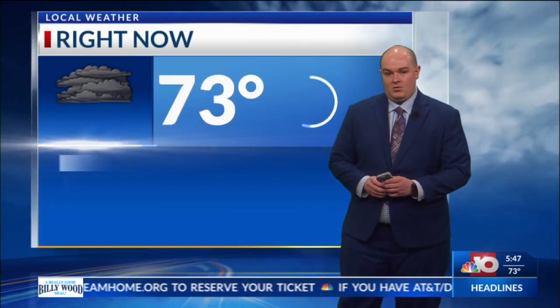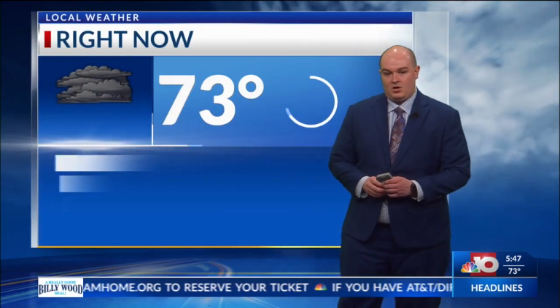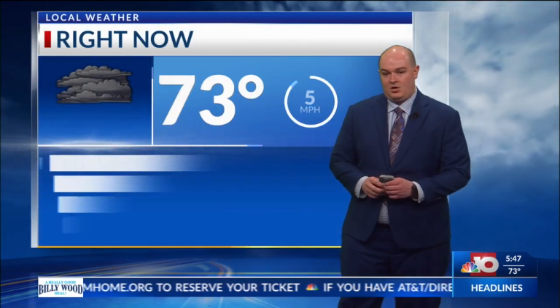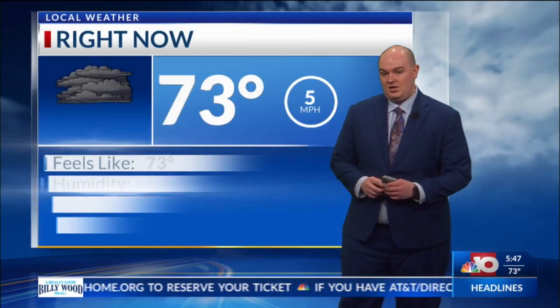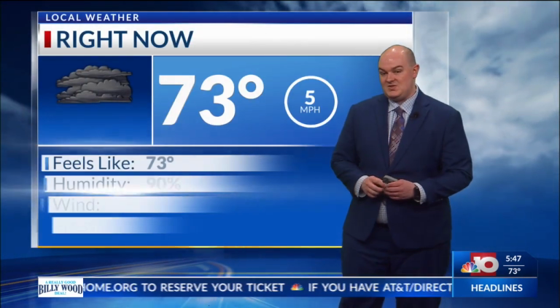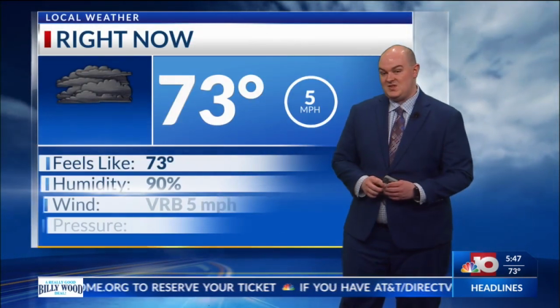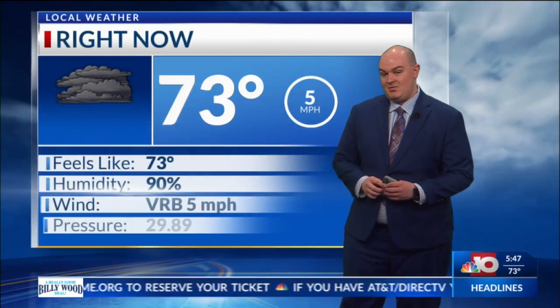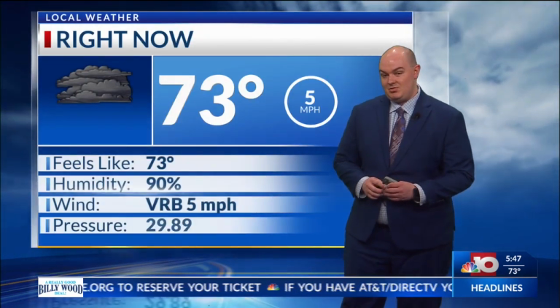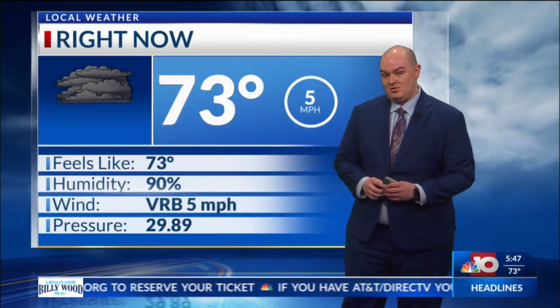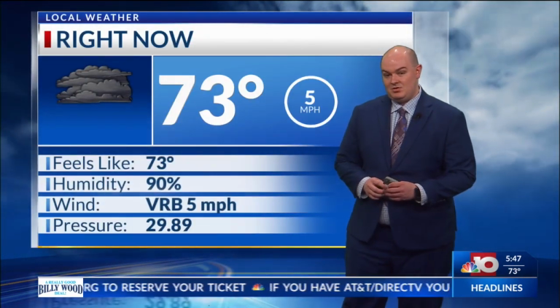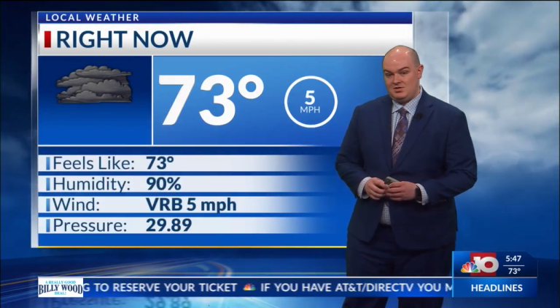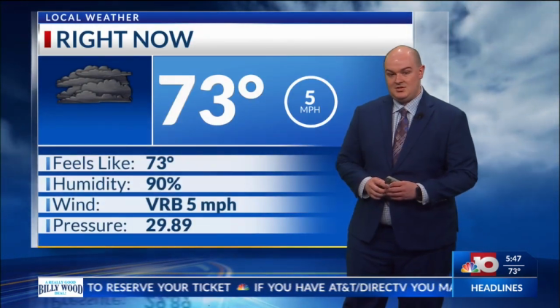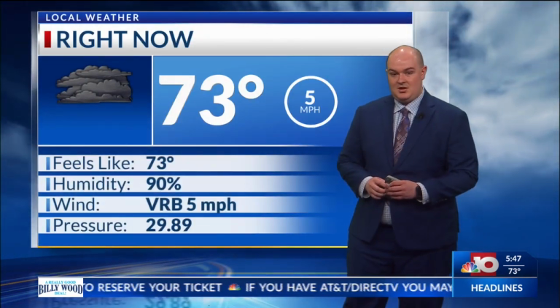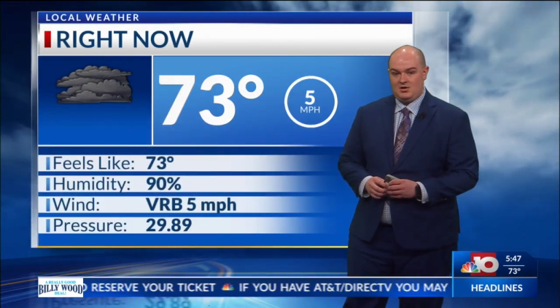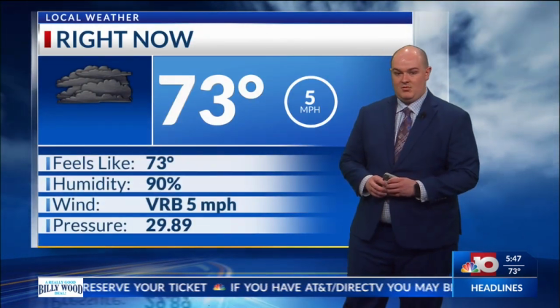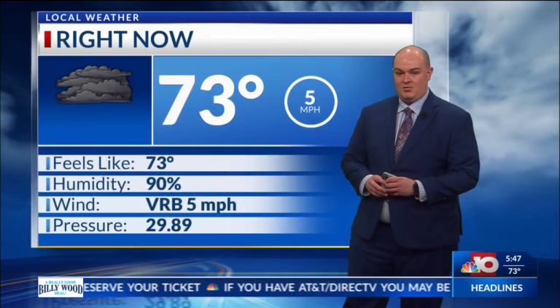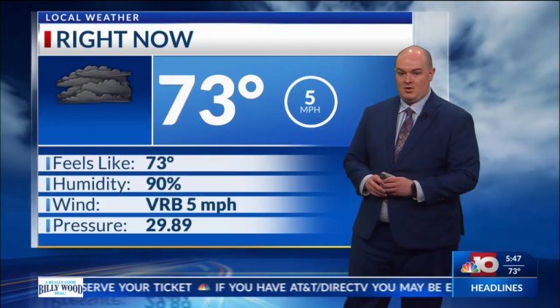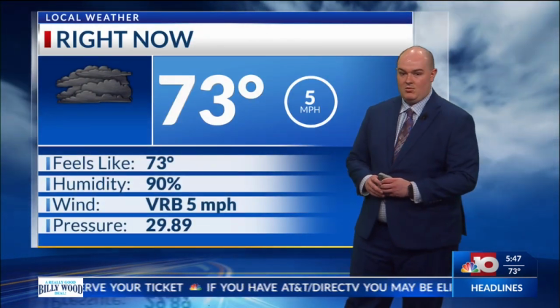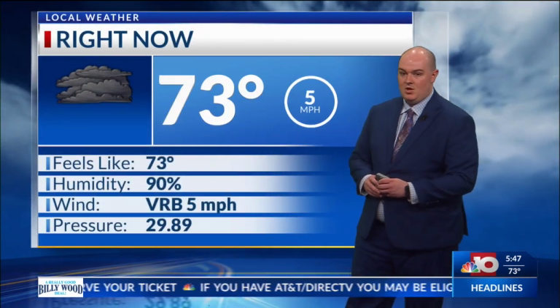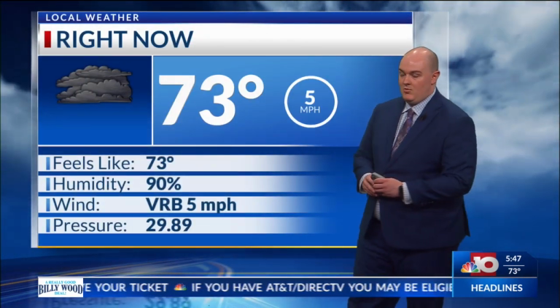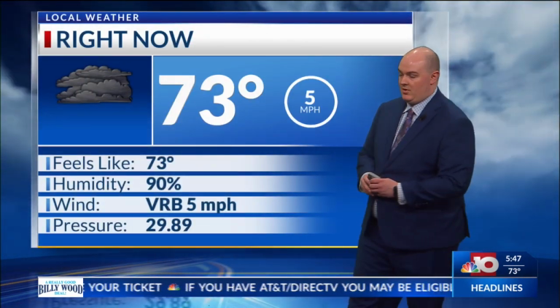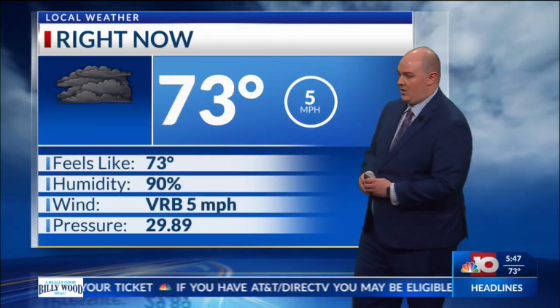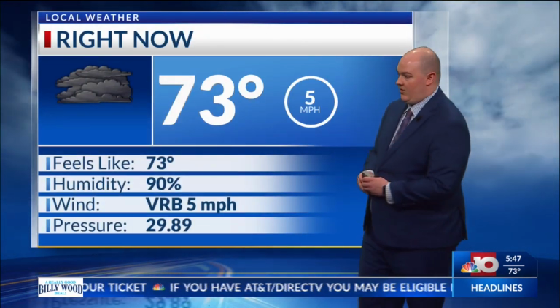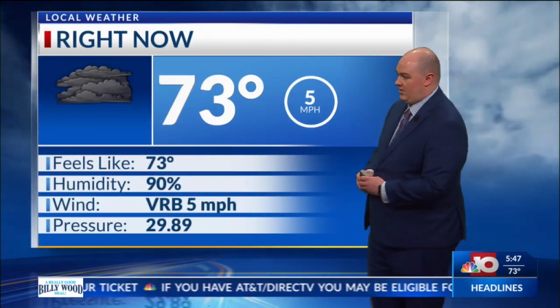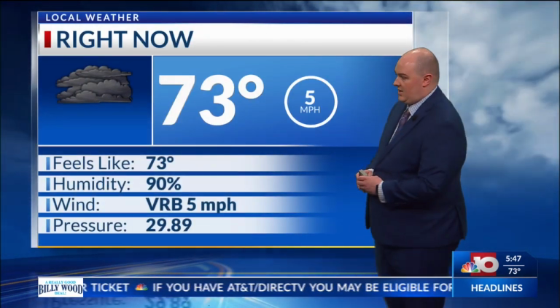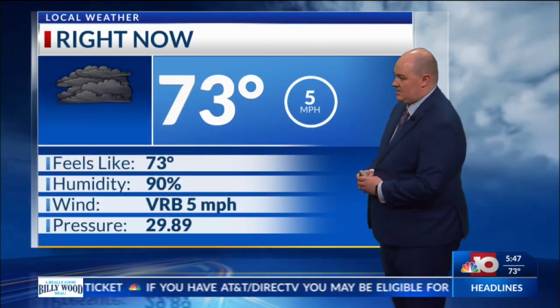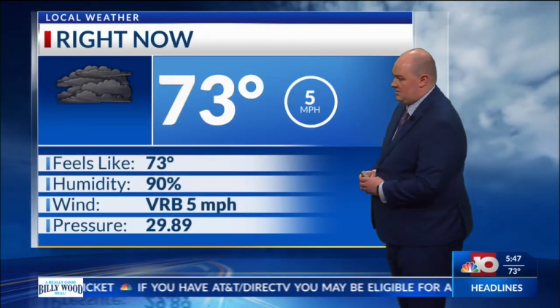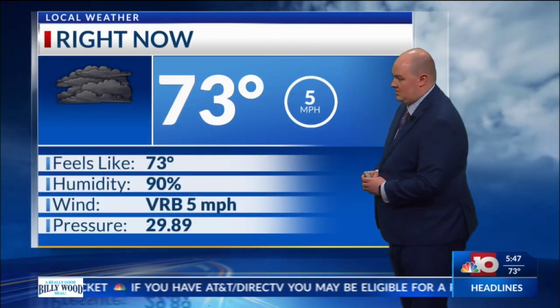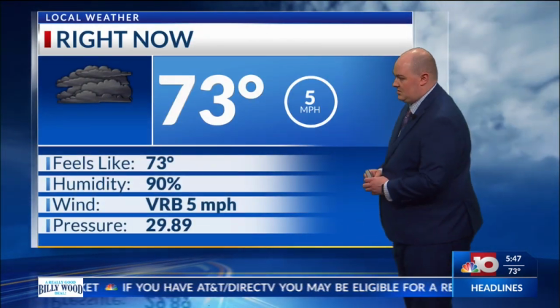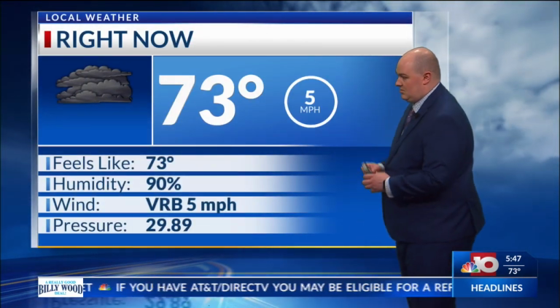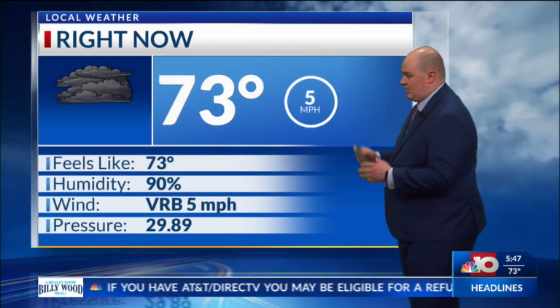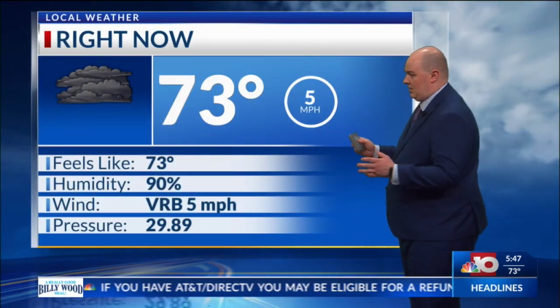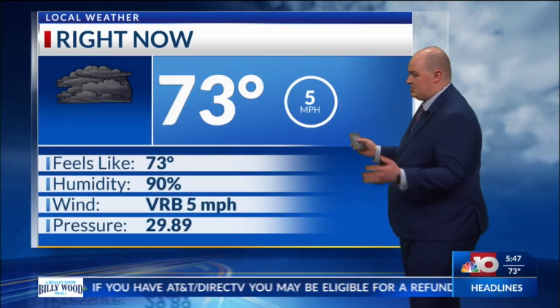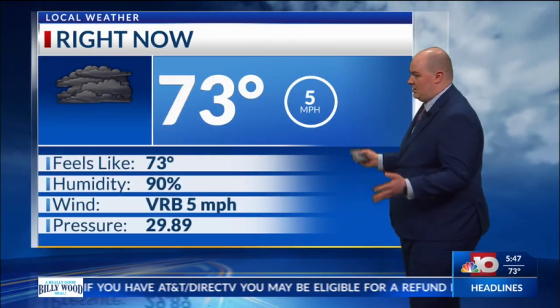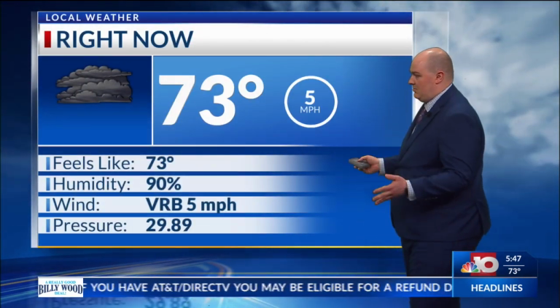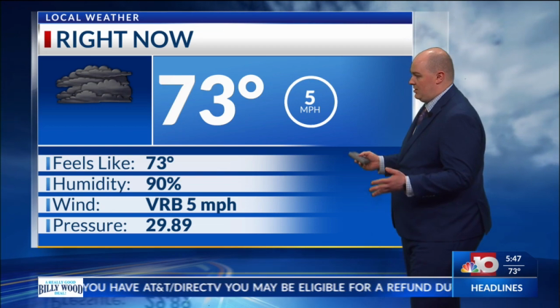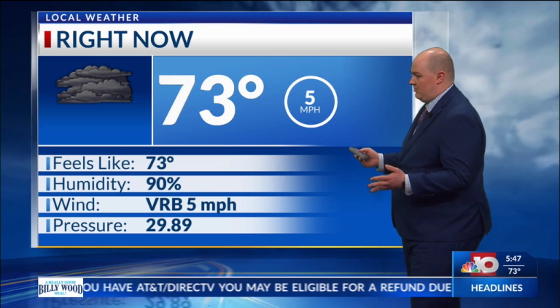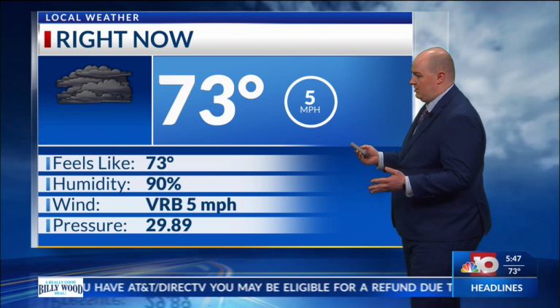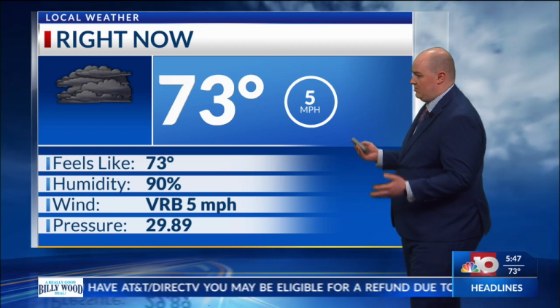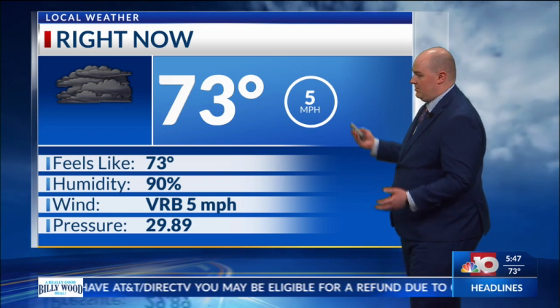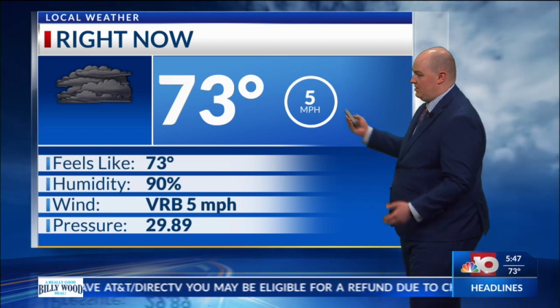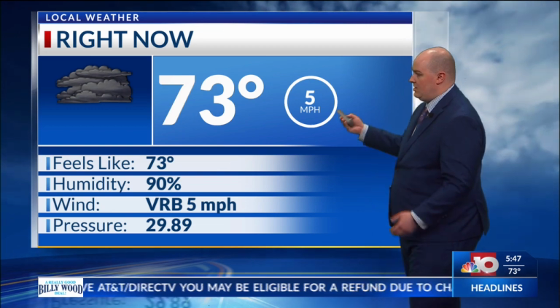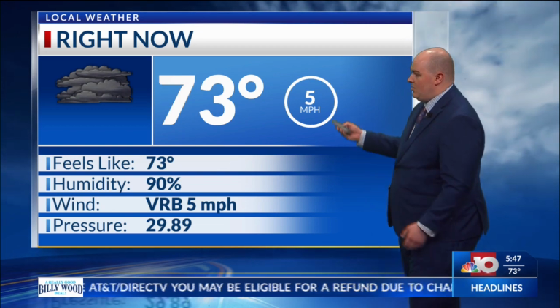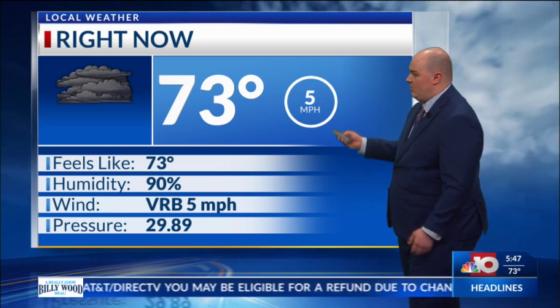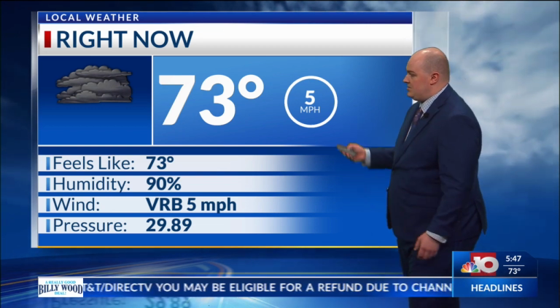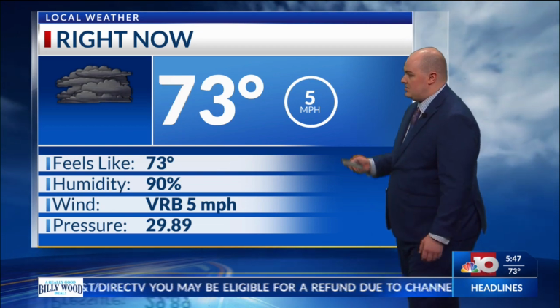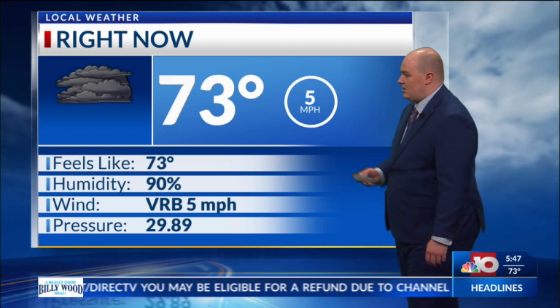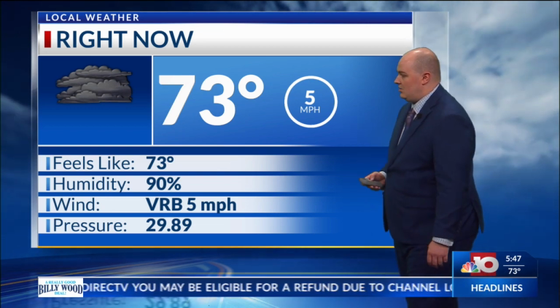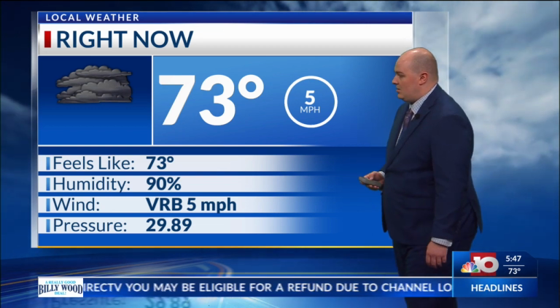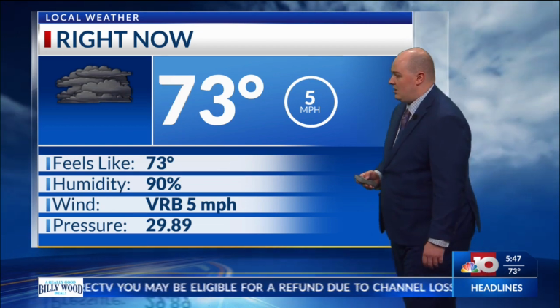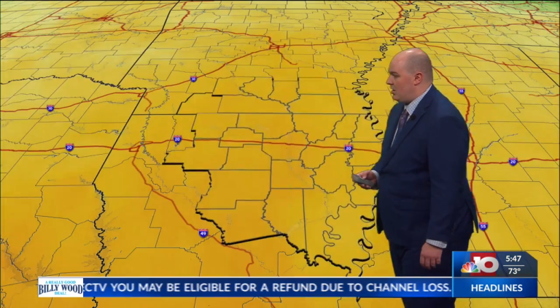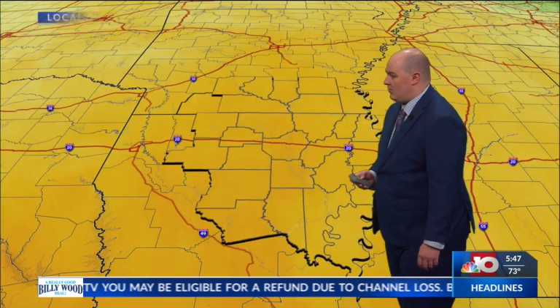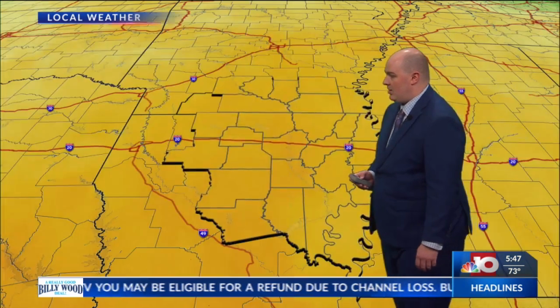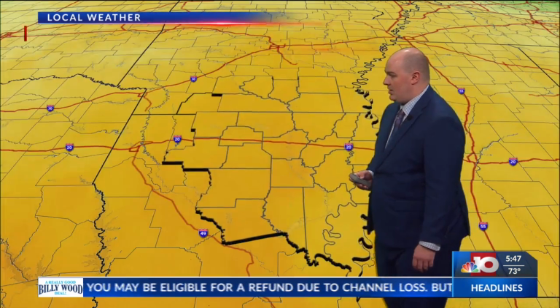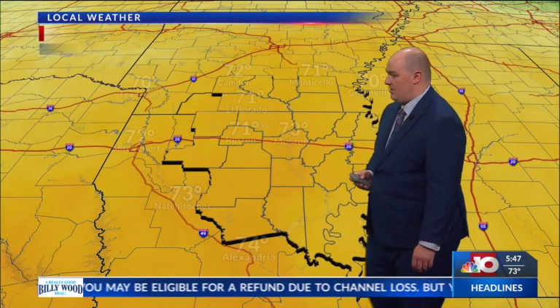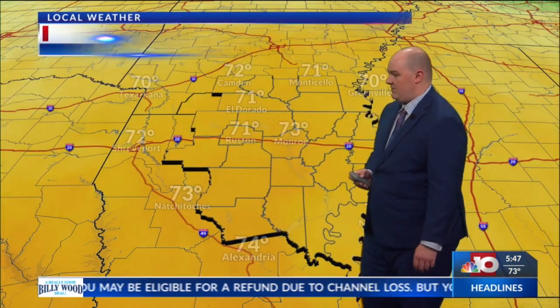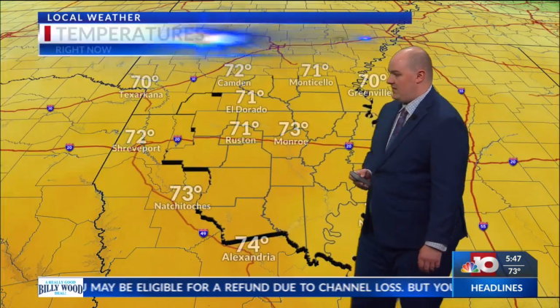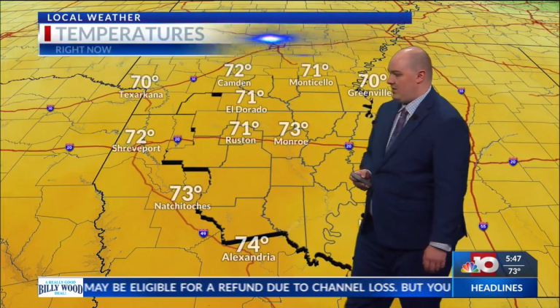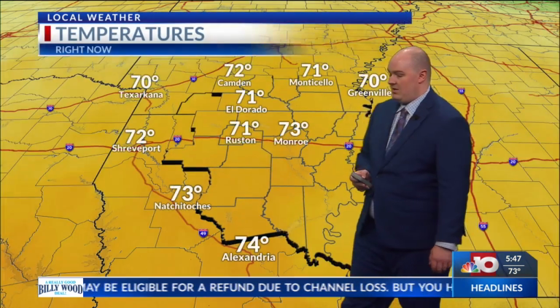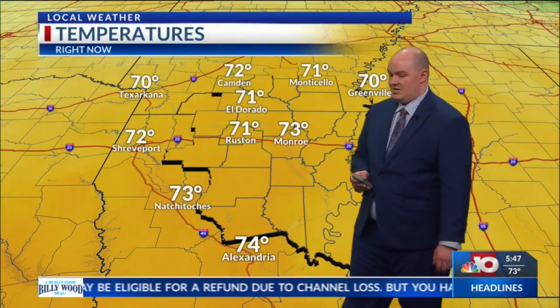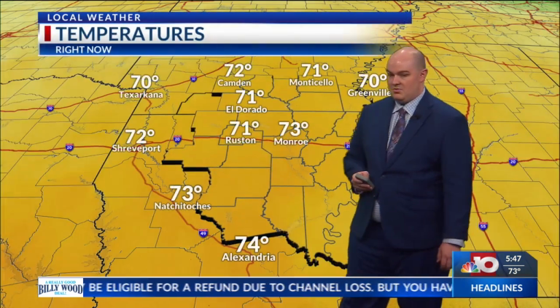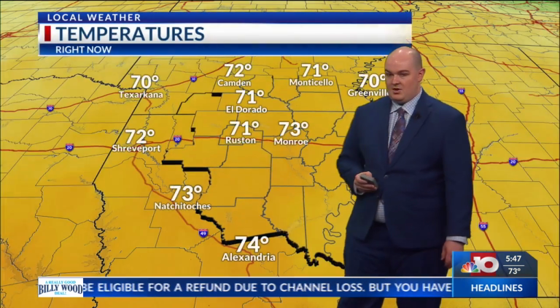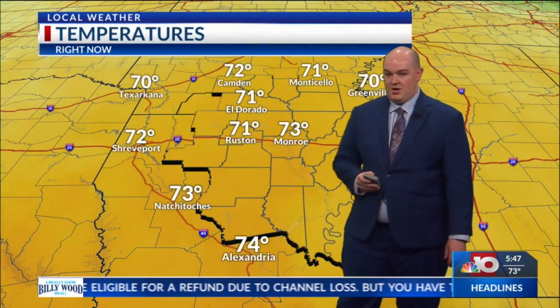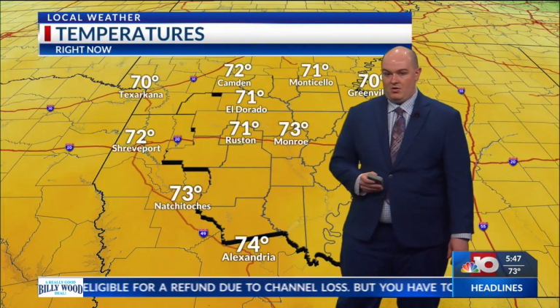Right now, we're currently at 73 degrees here in Monroe. We've got overcast conditions. The rain is starting to pick up a little bit. Winds are currently calm, about 5 miles per hour.